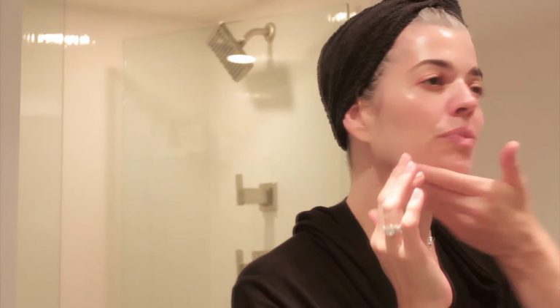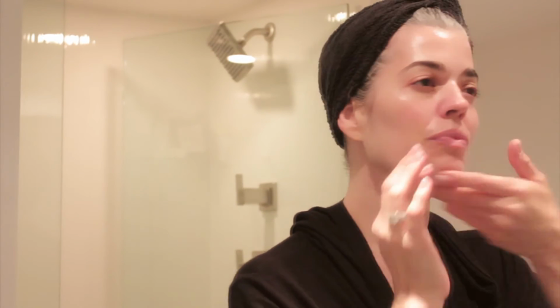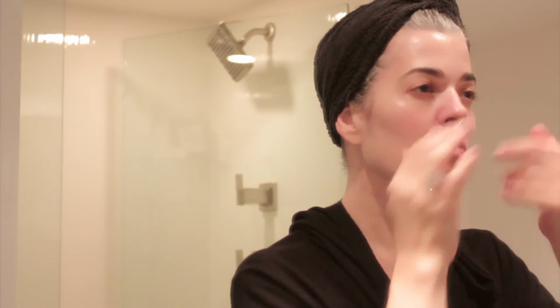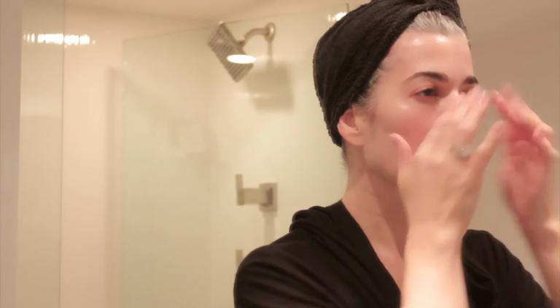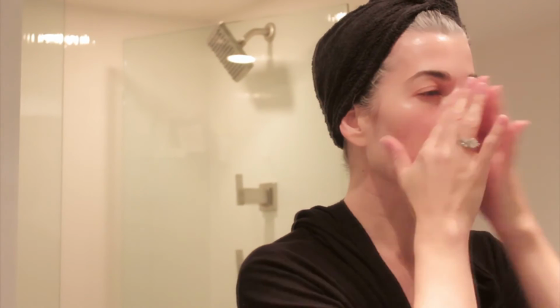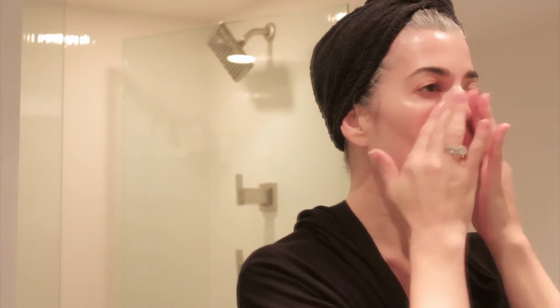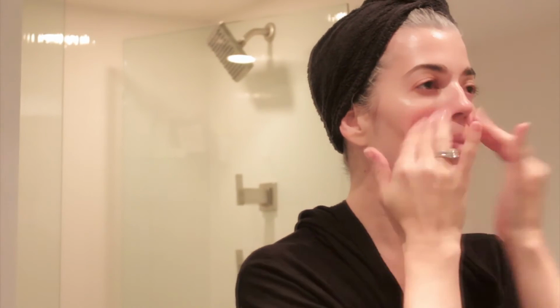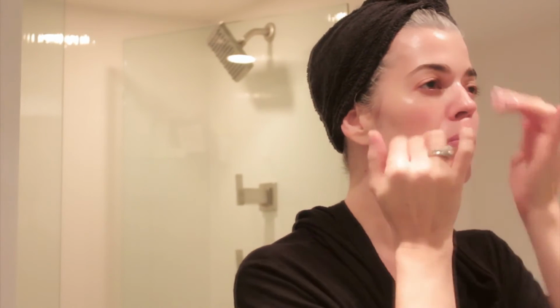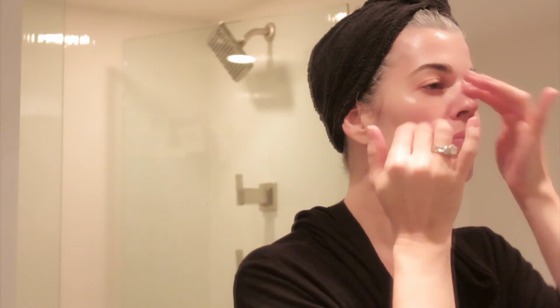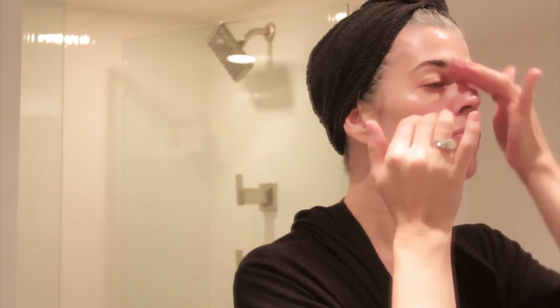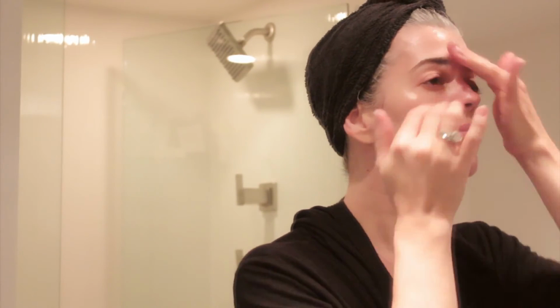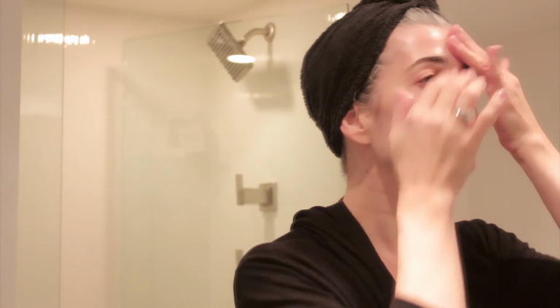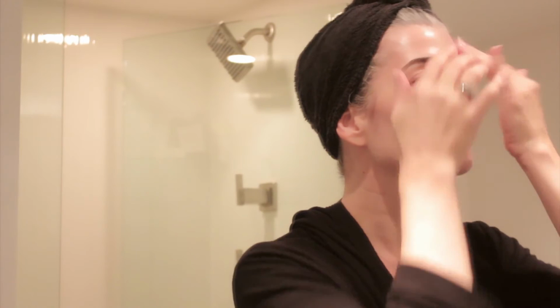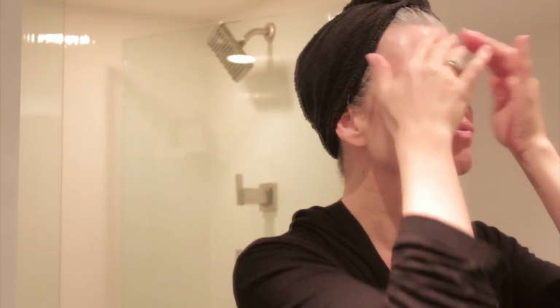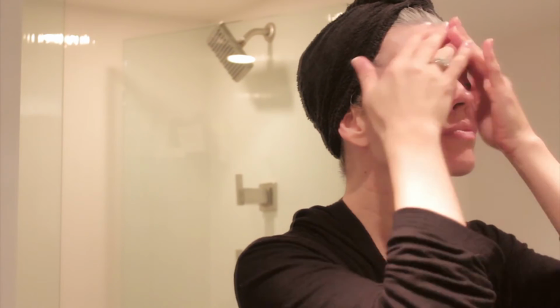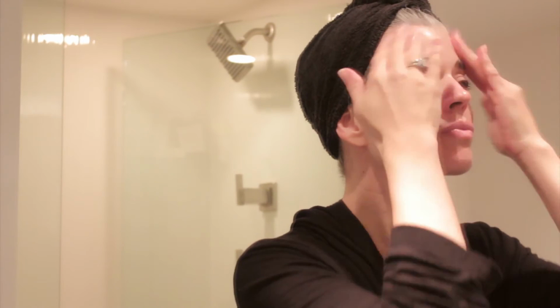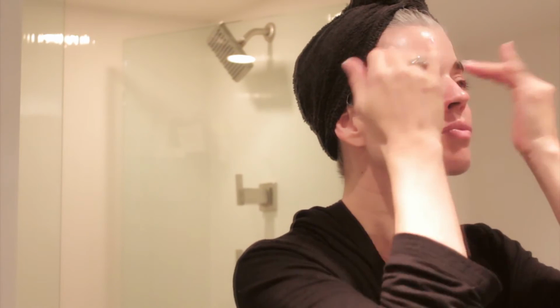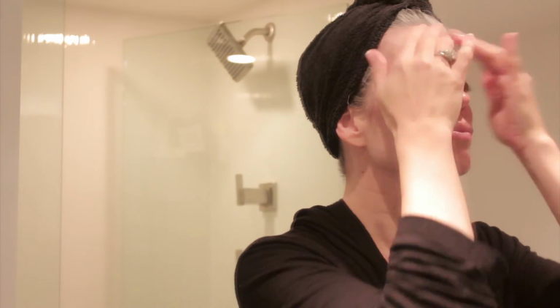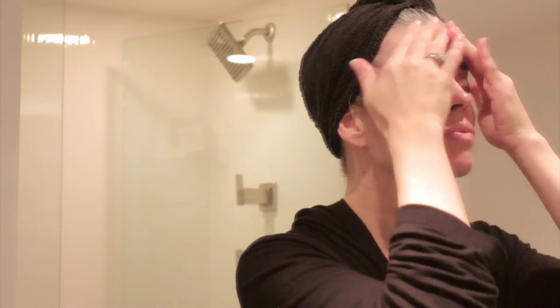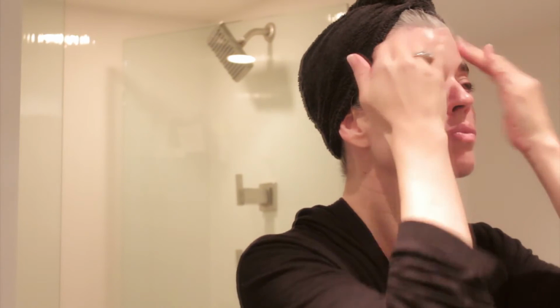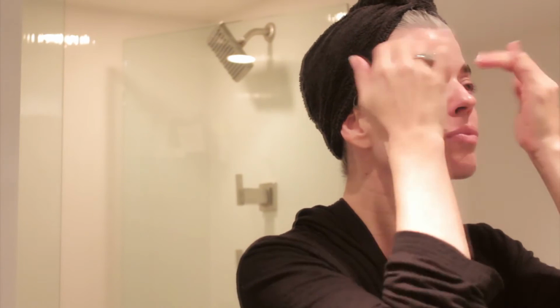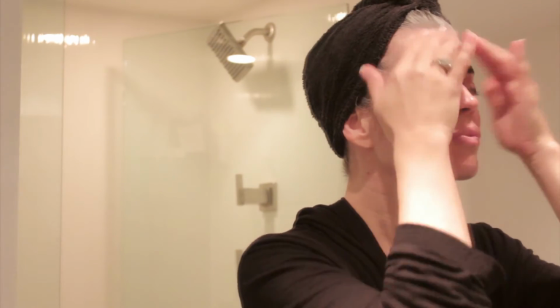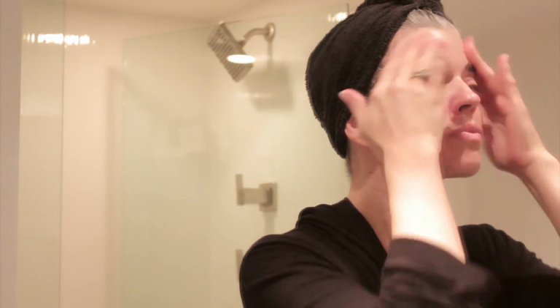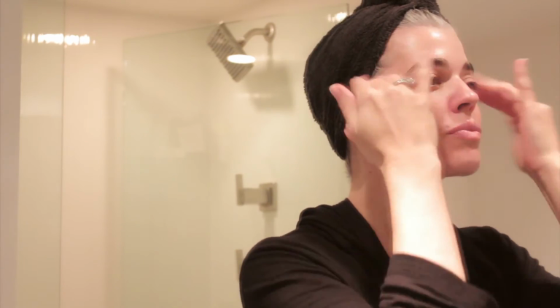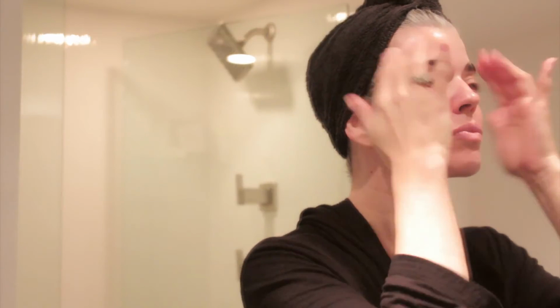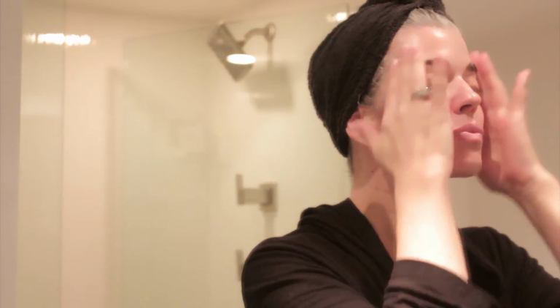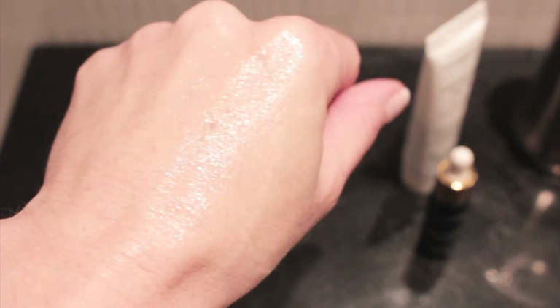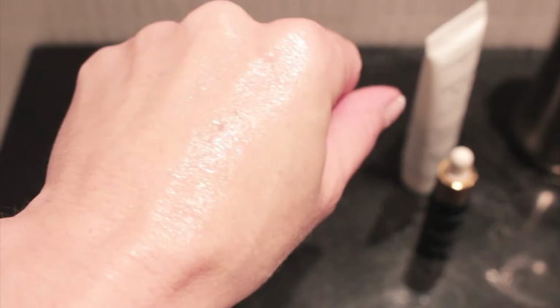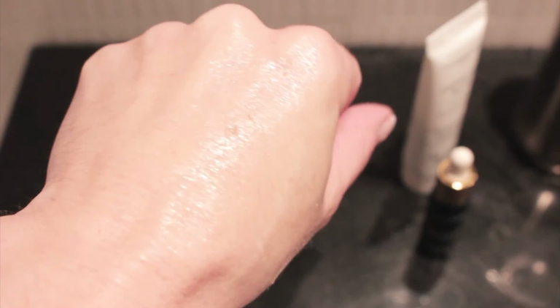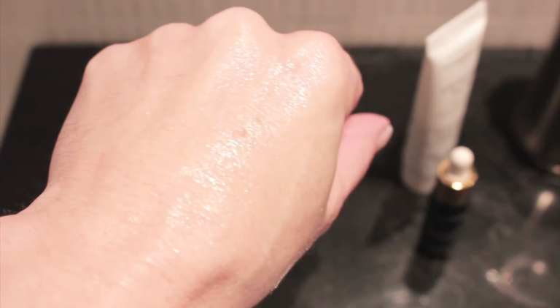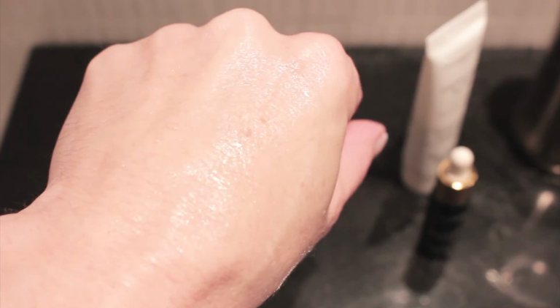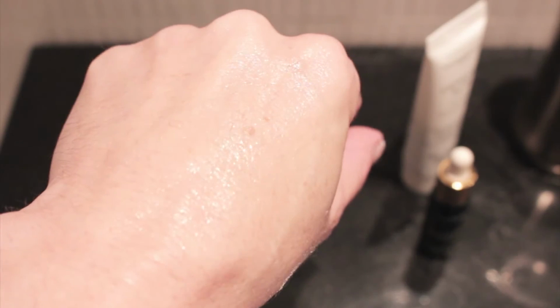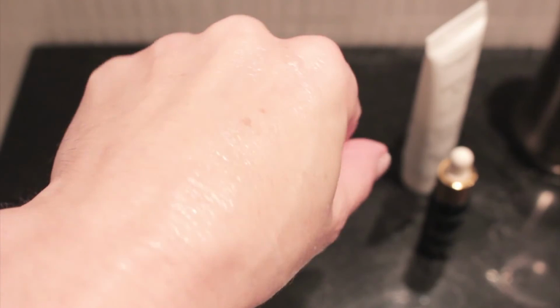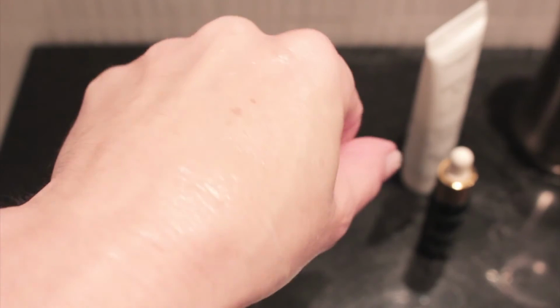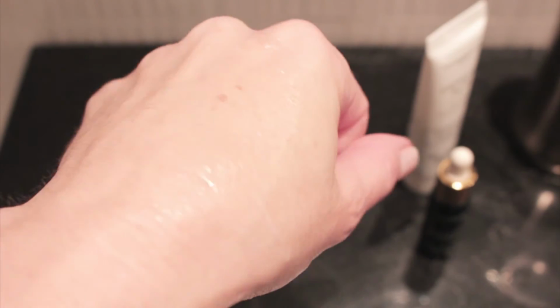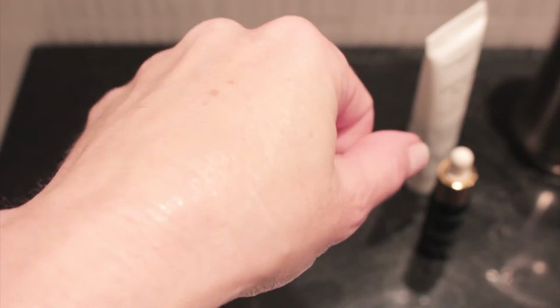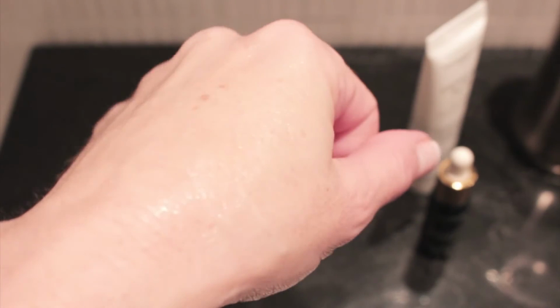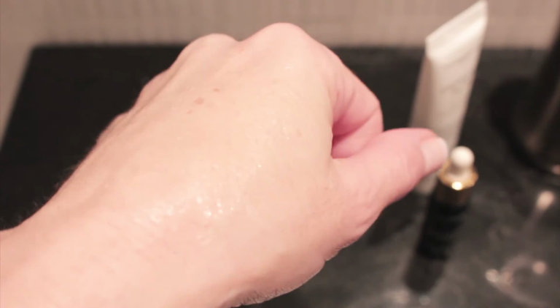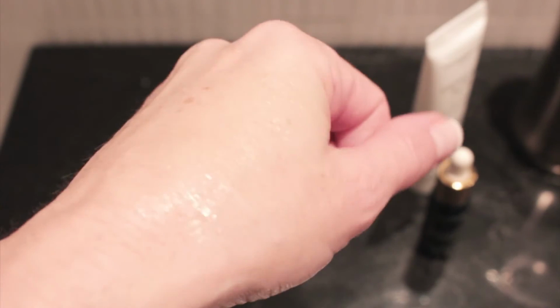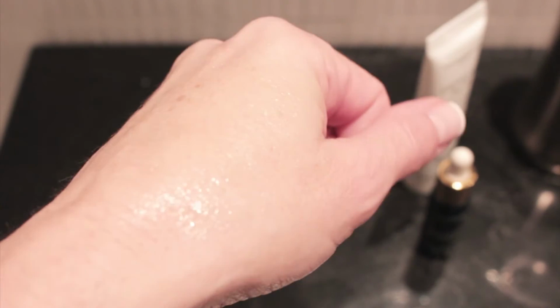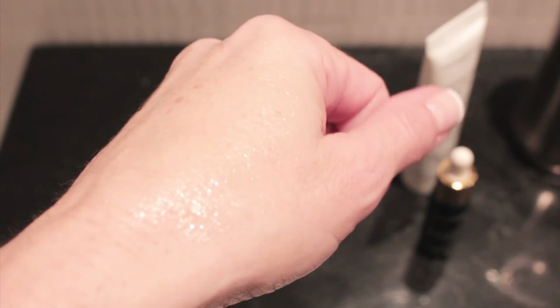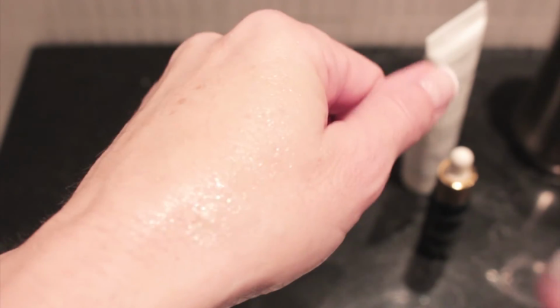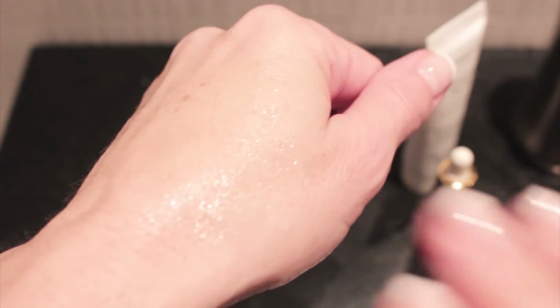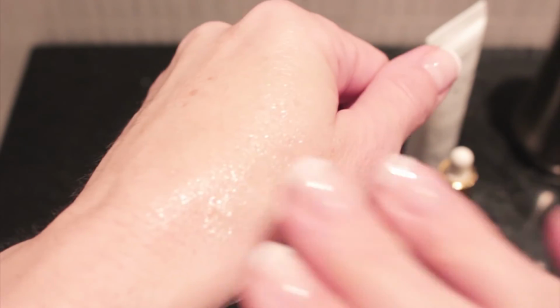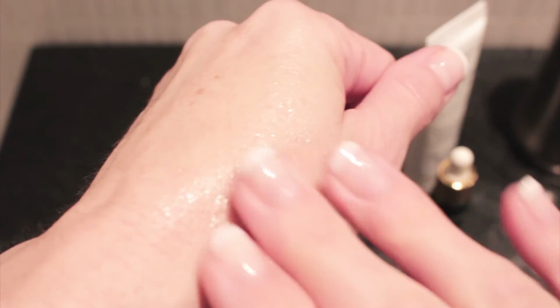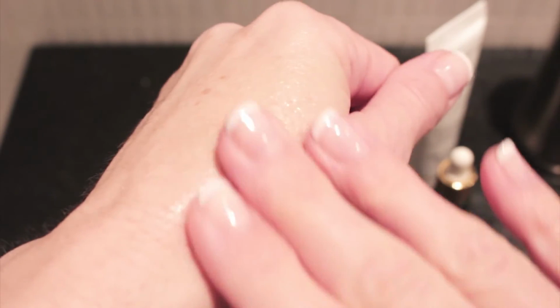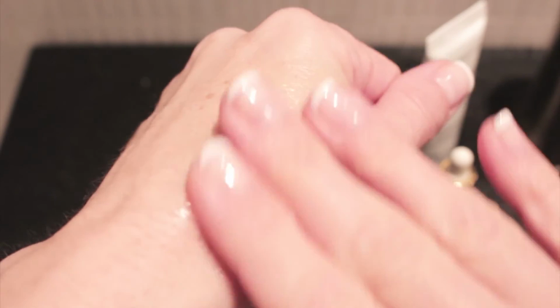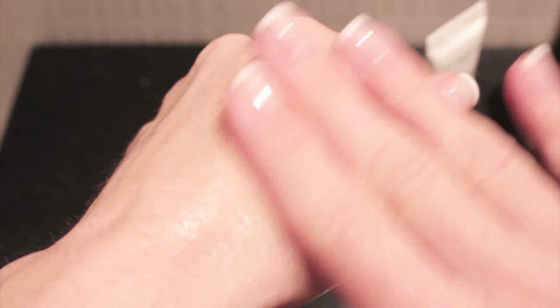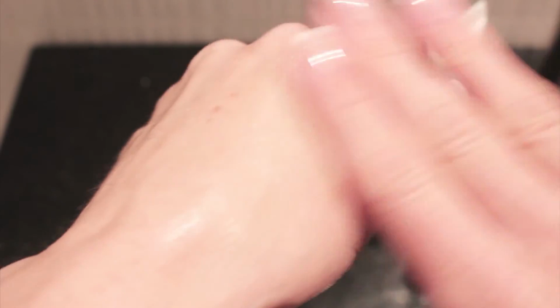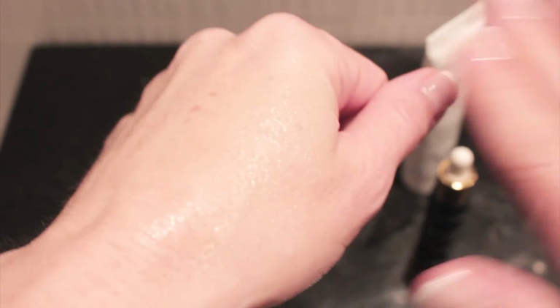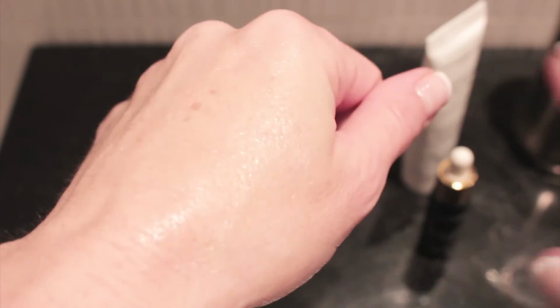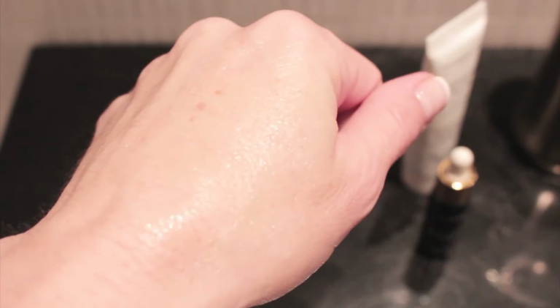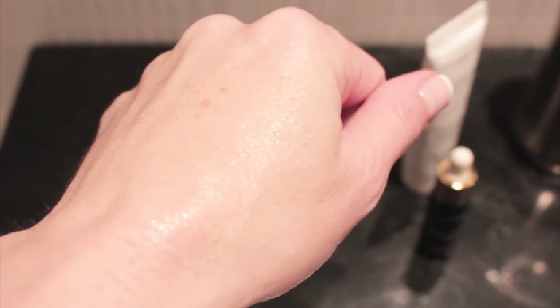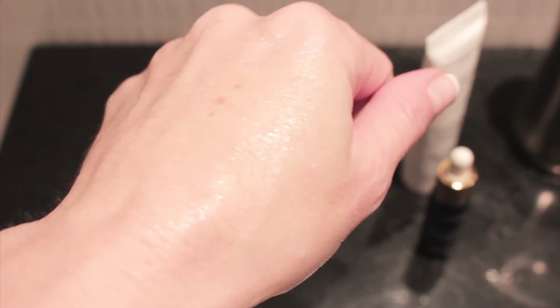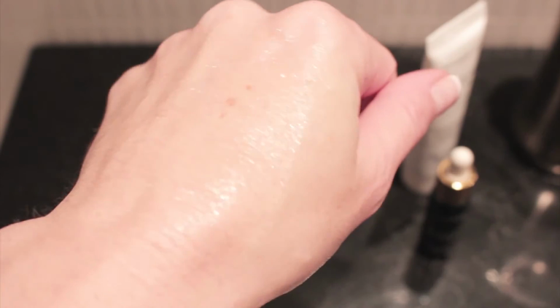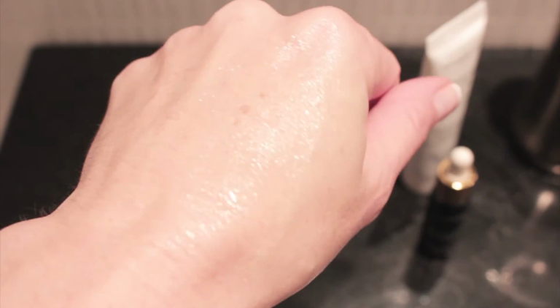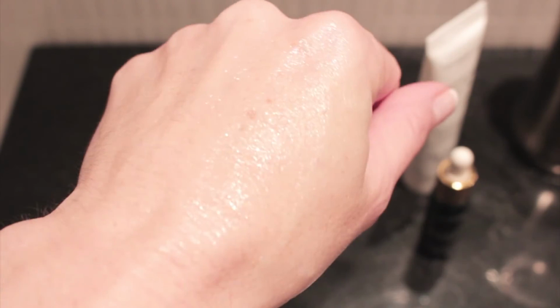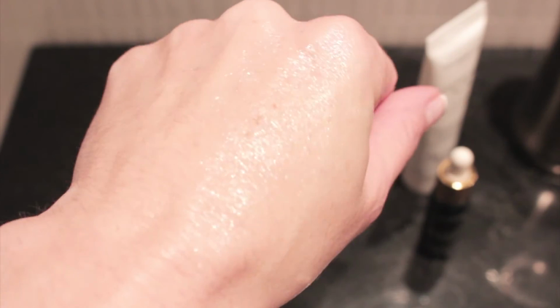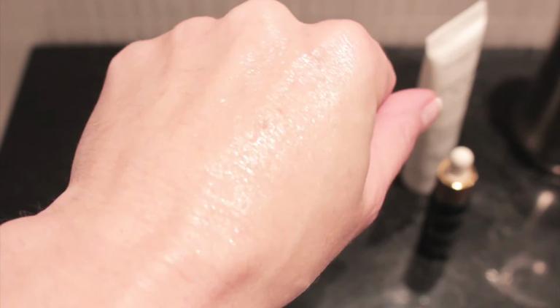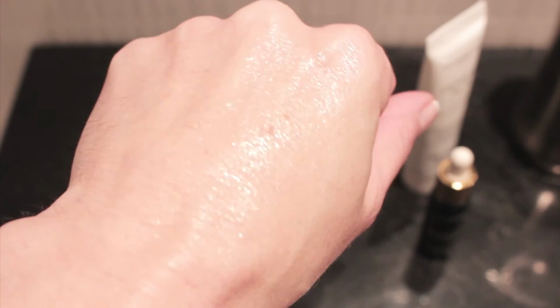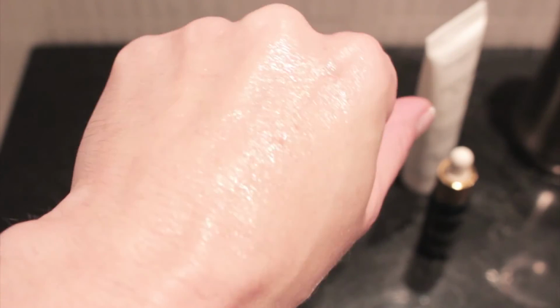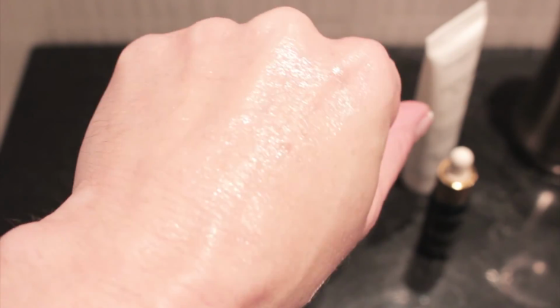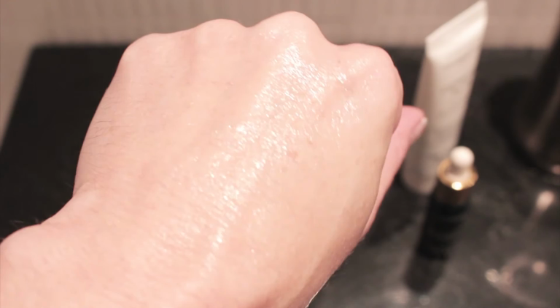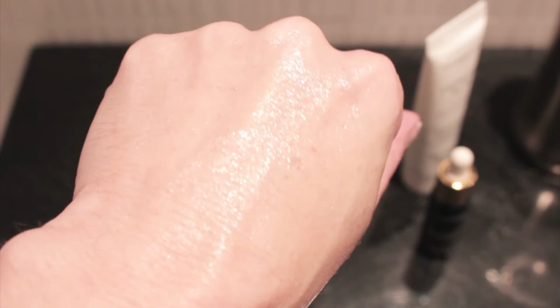I'm obsessed with this product. Look at my hand — it is so beautiful.